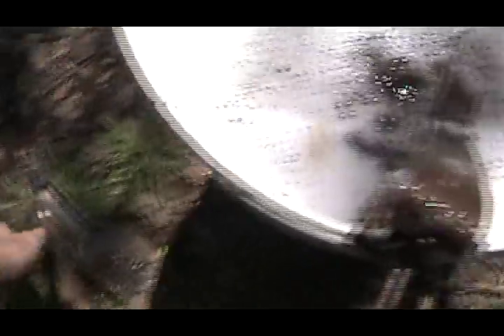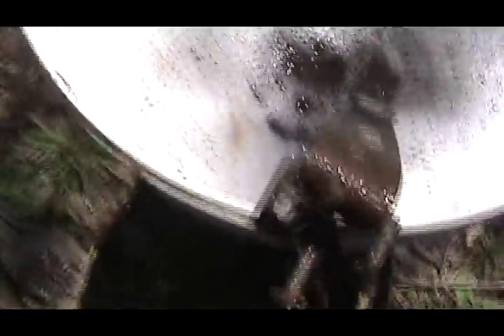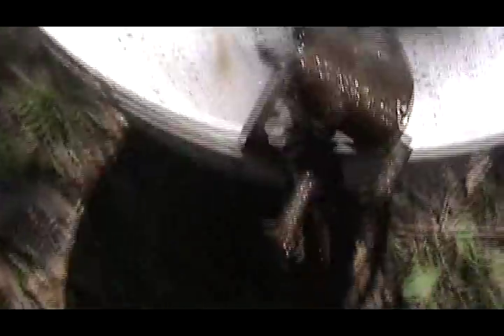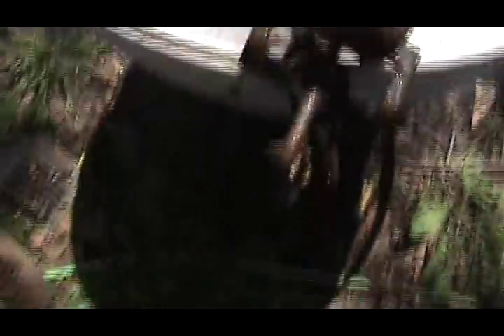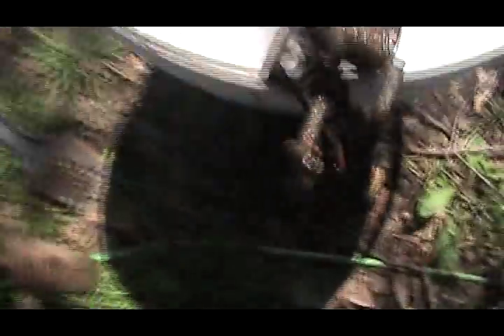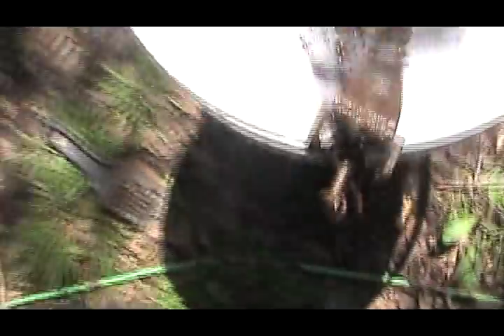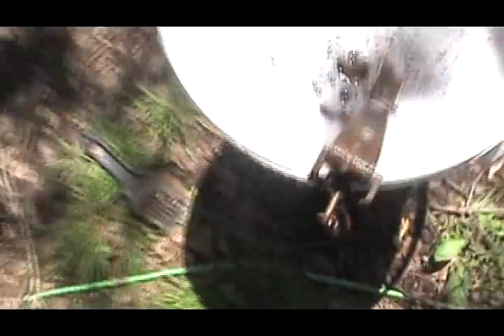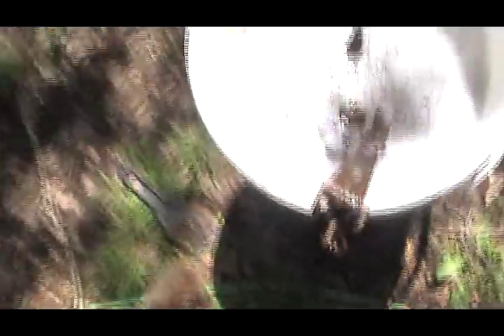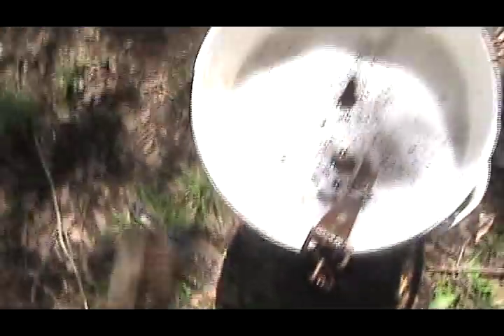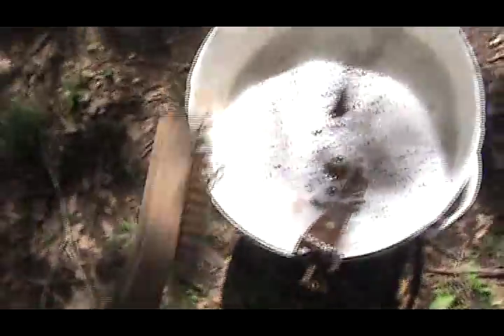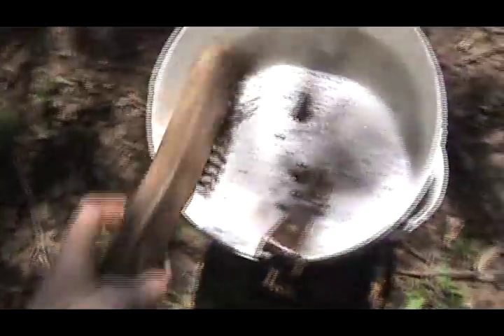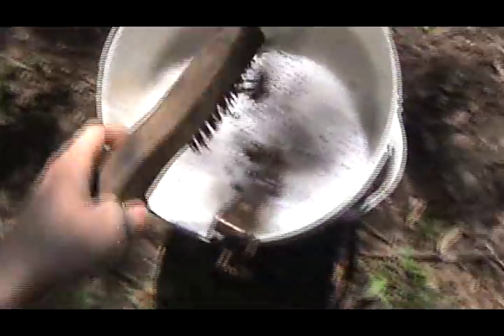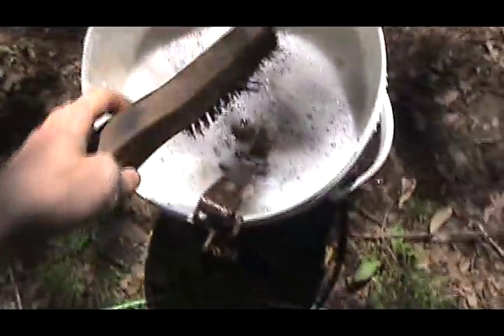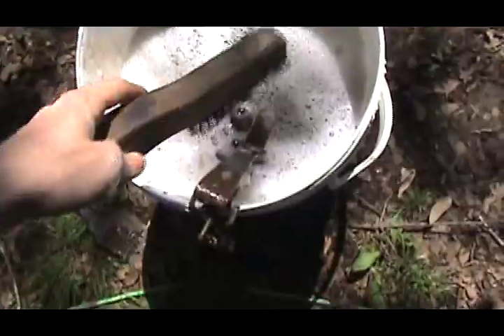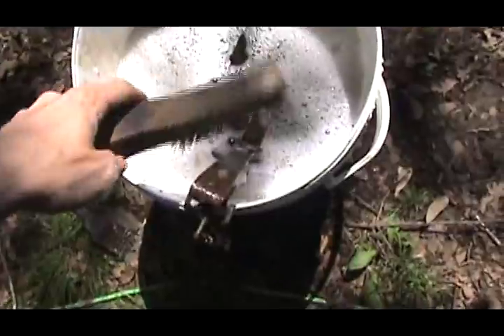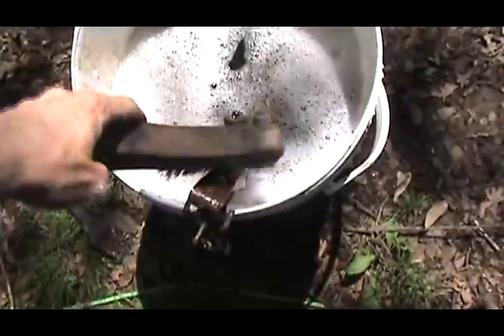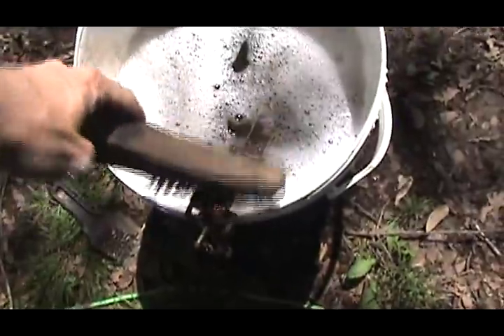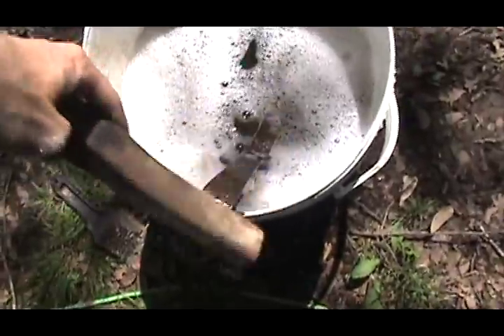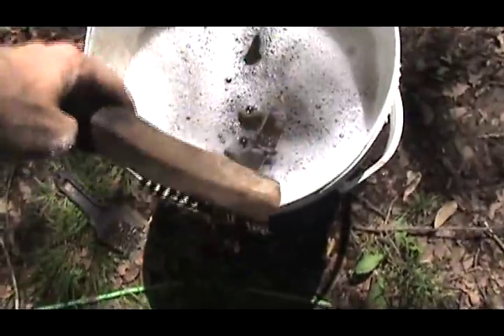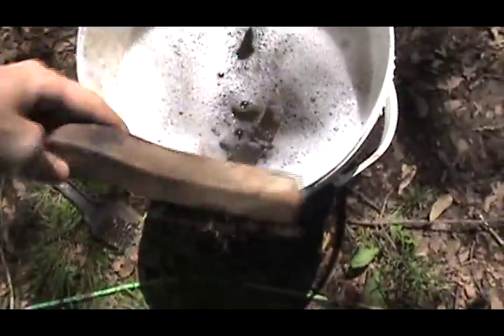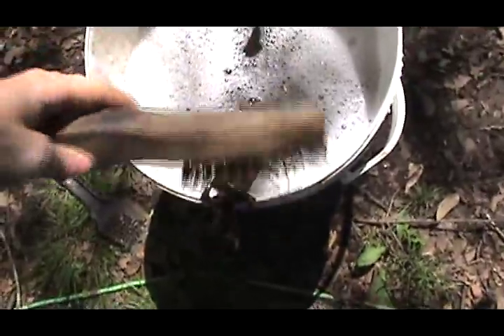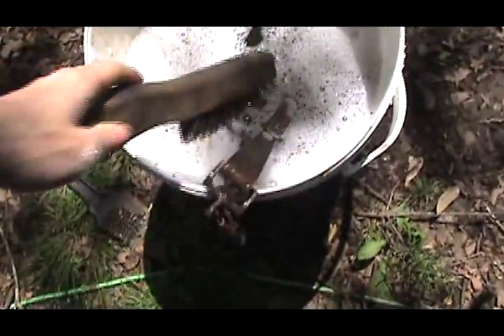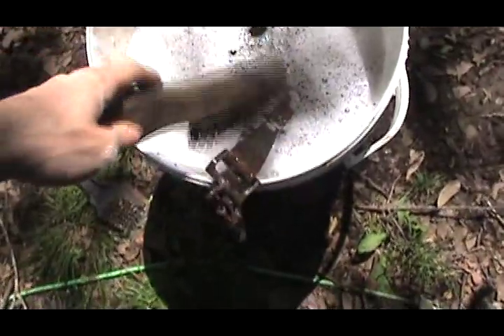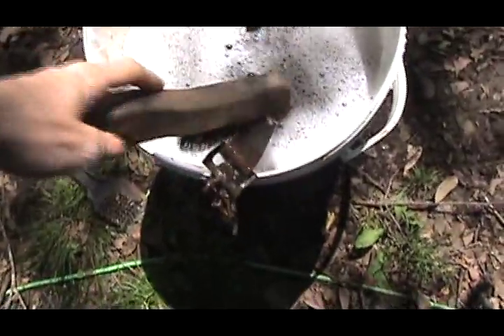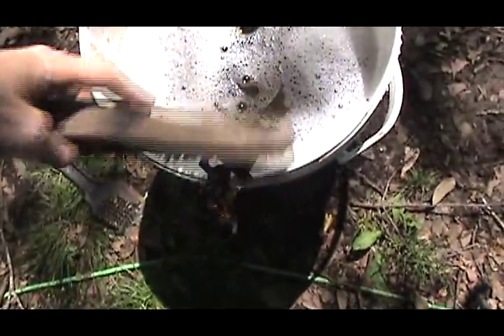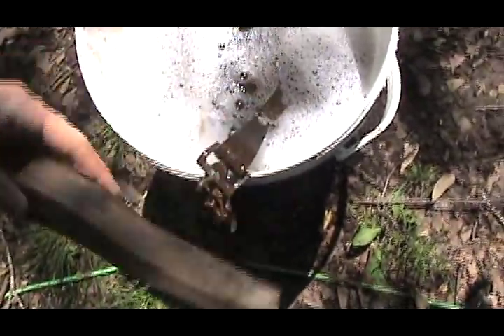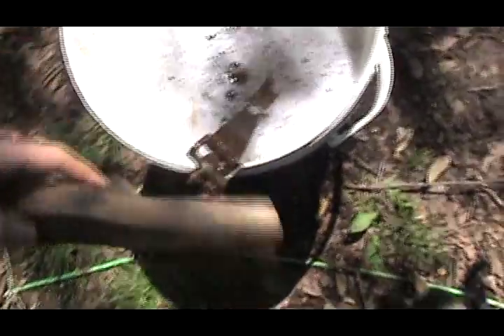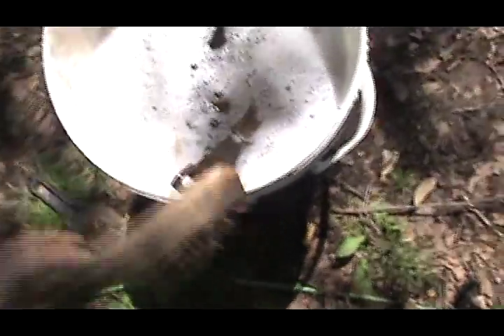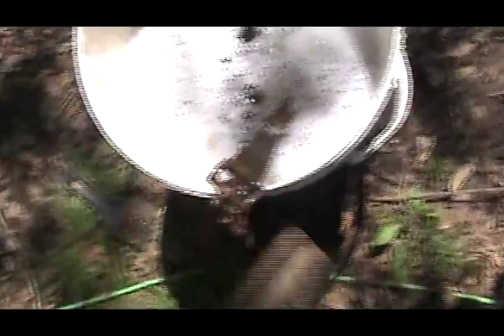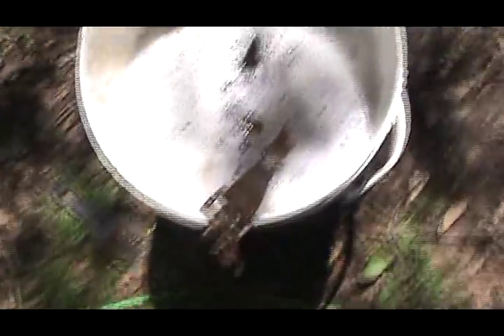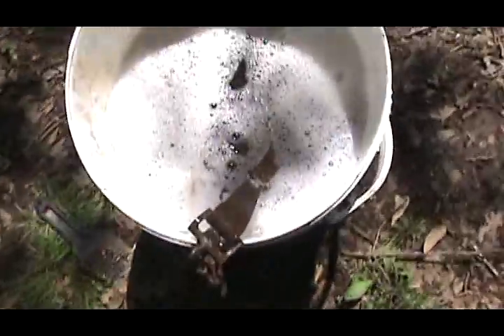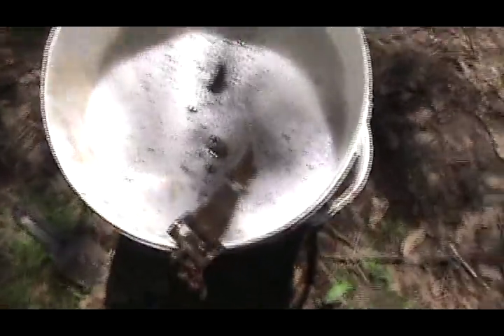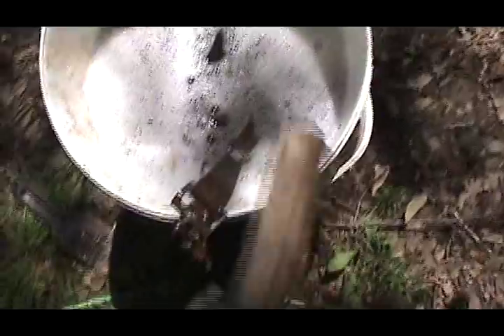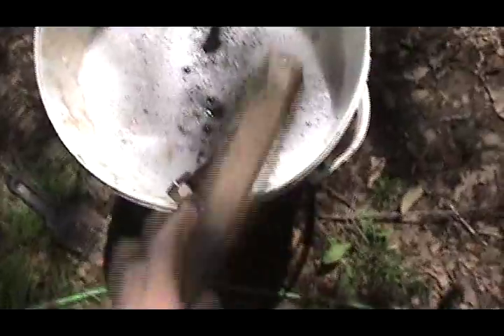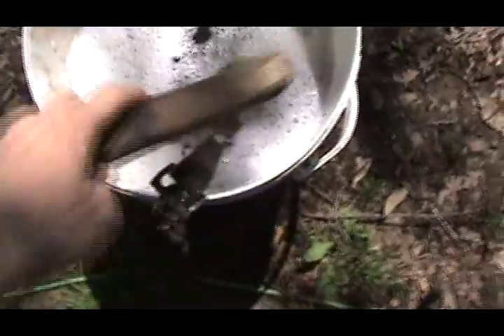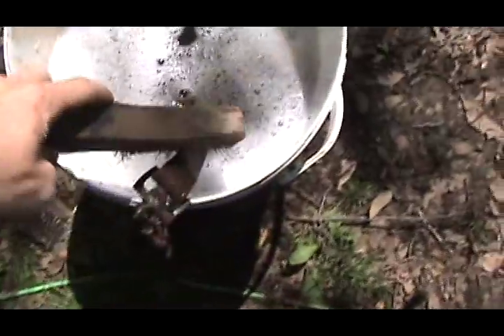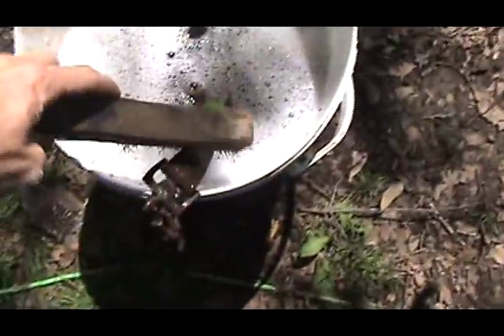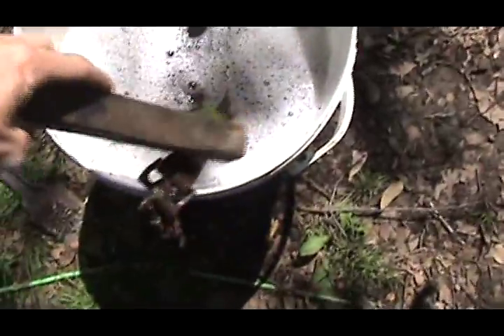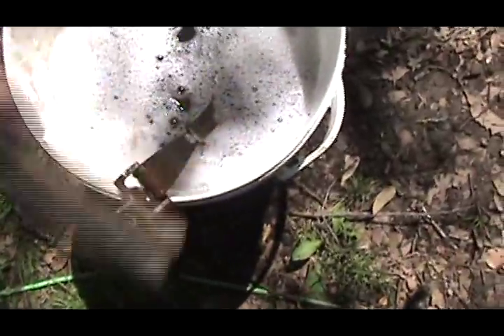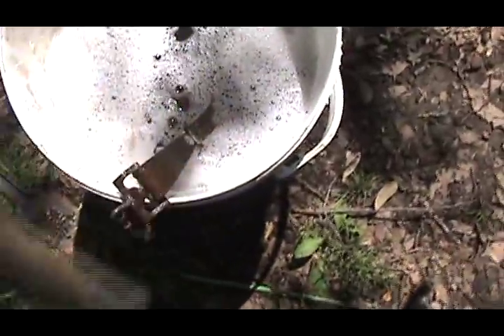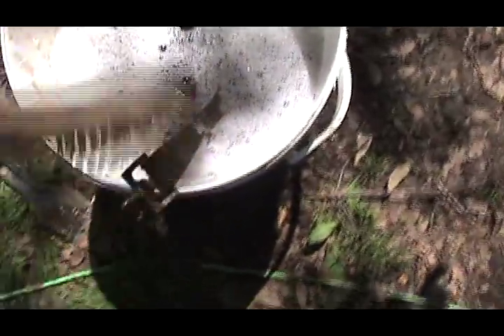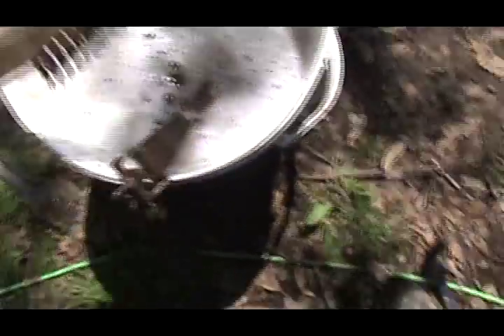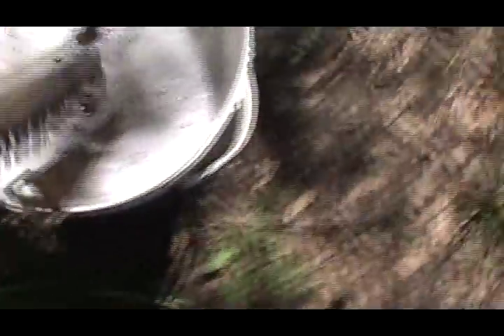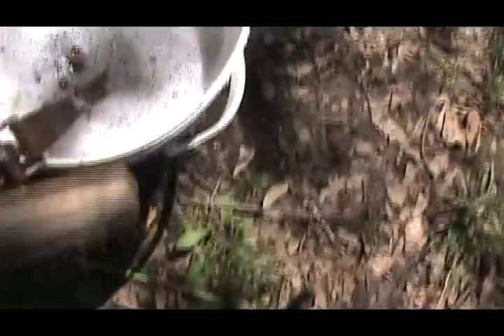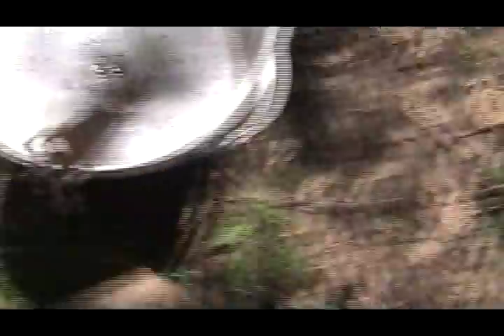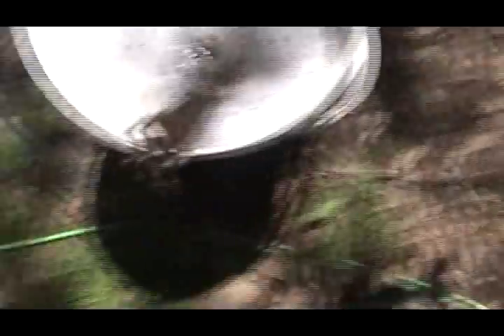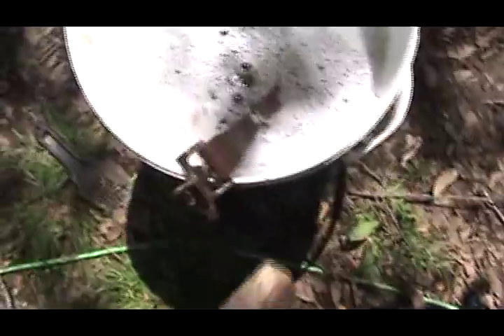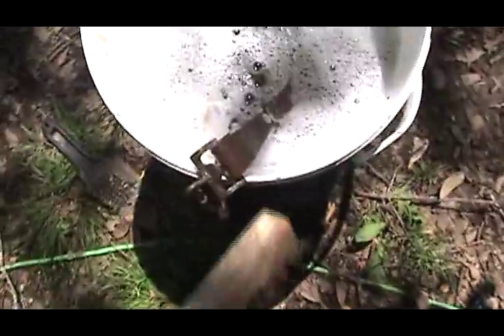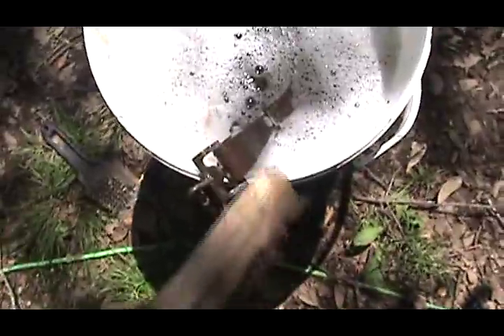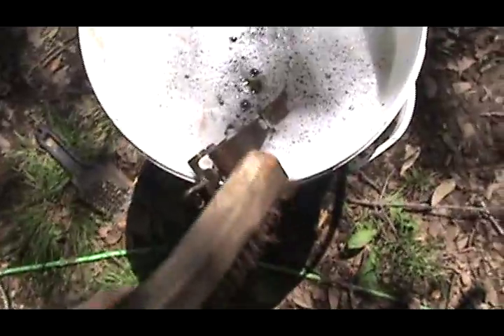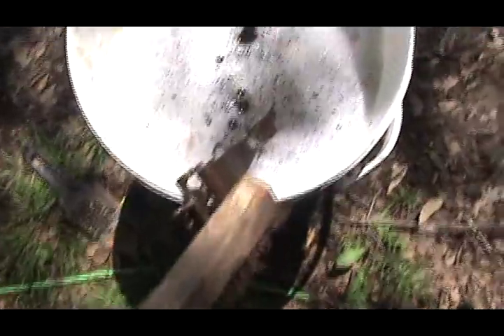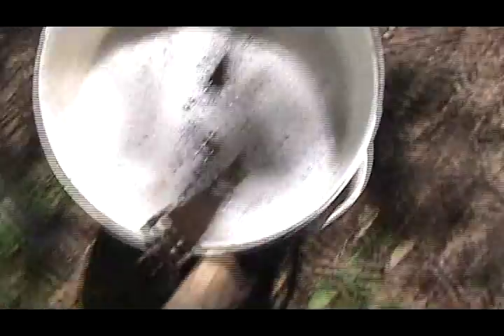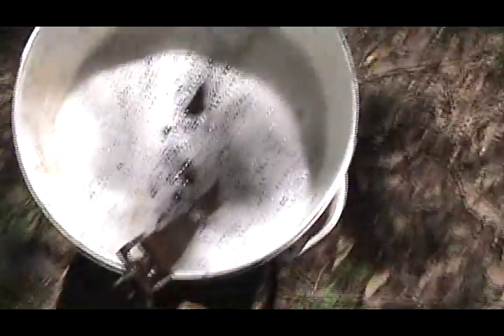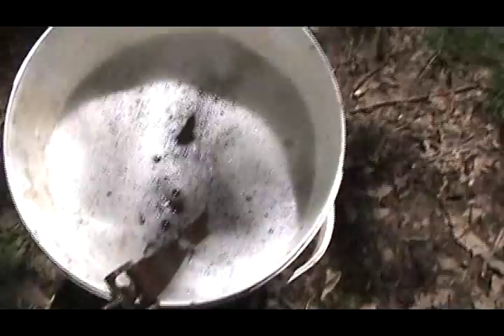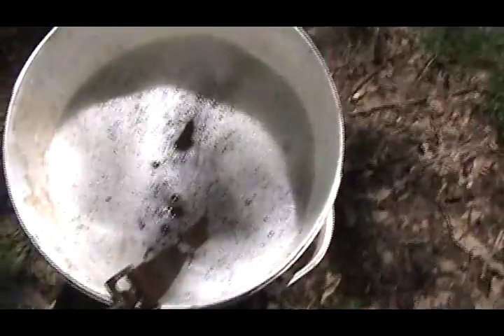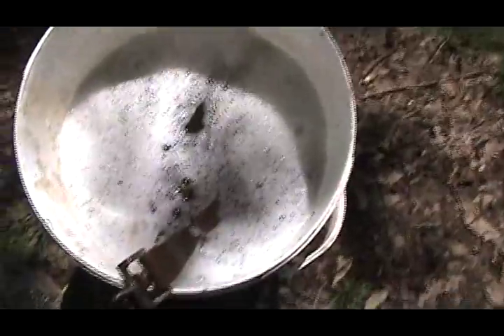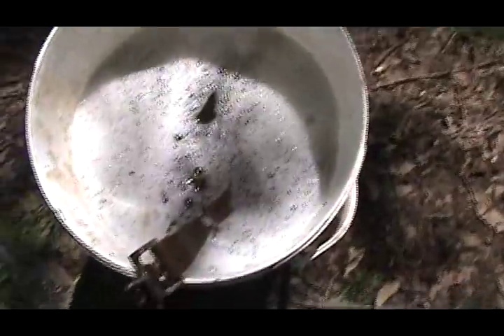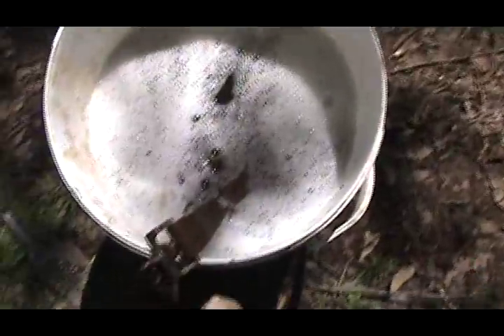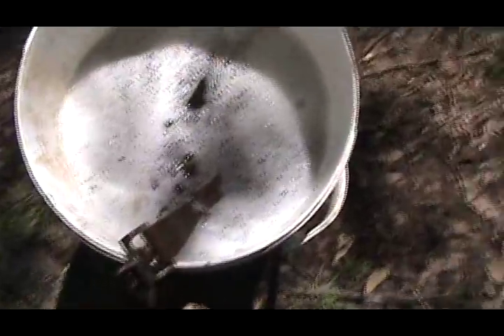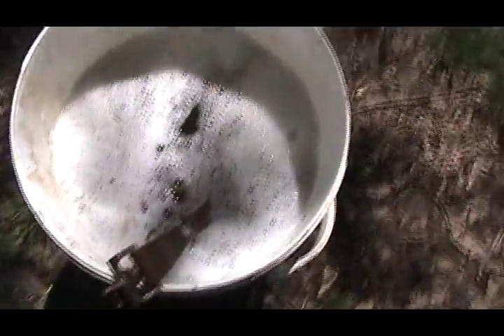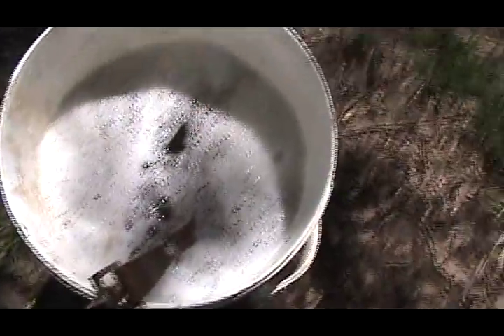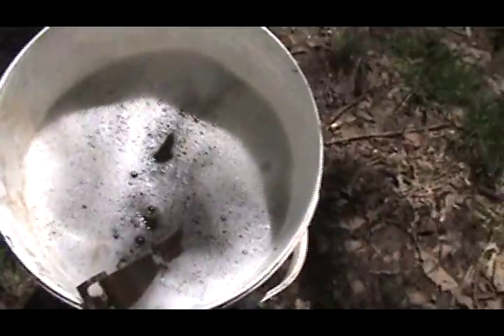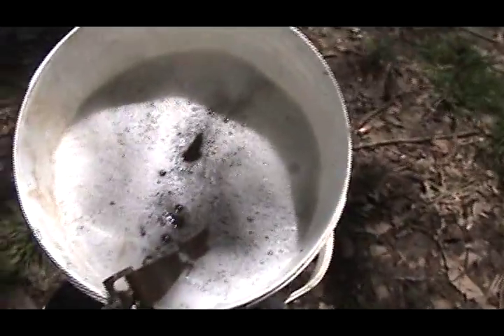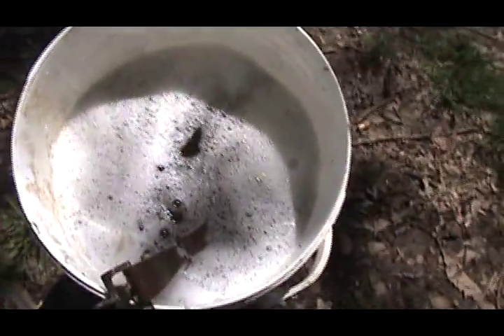Then I'm going to take this wire brush and just clean them up. I don't have to show you how to do all that — that's pretty simple. I'll show you the next step after that.